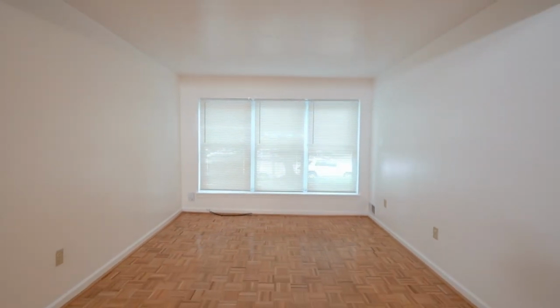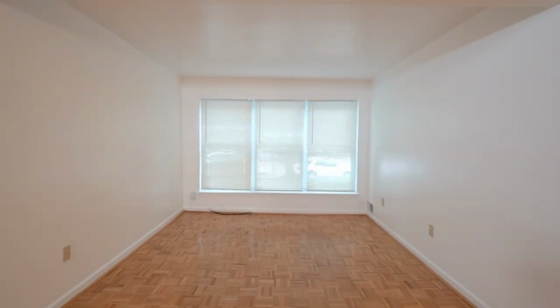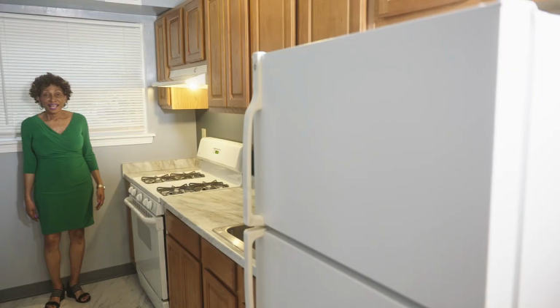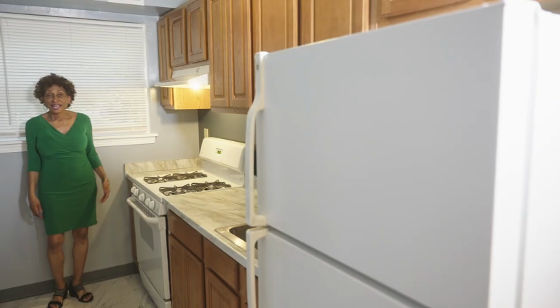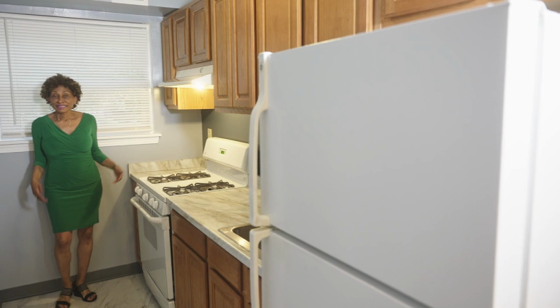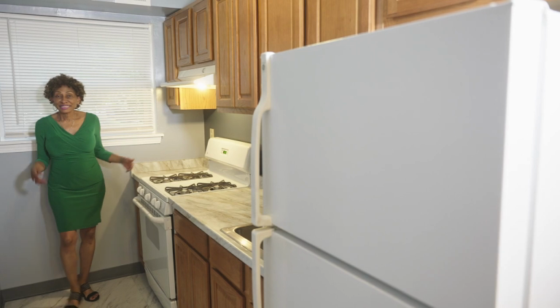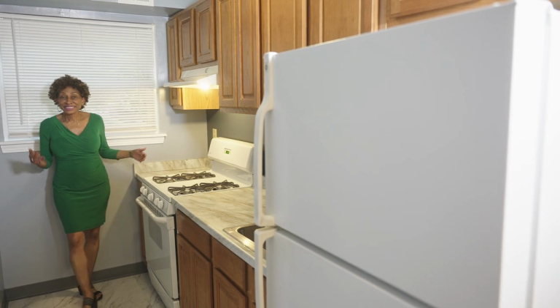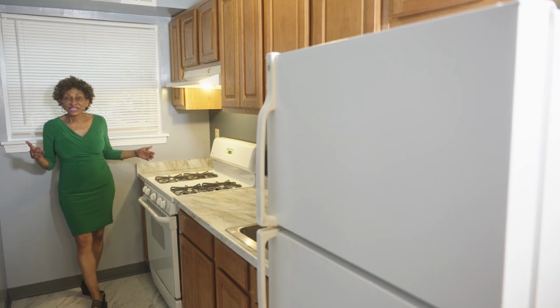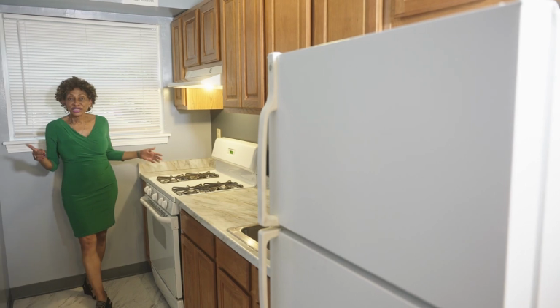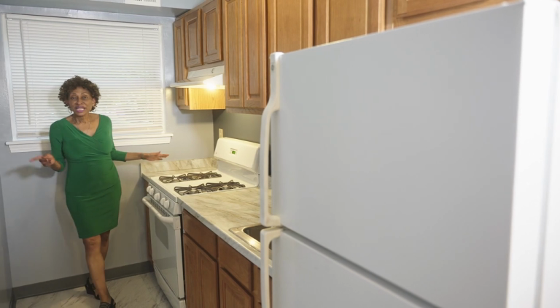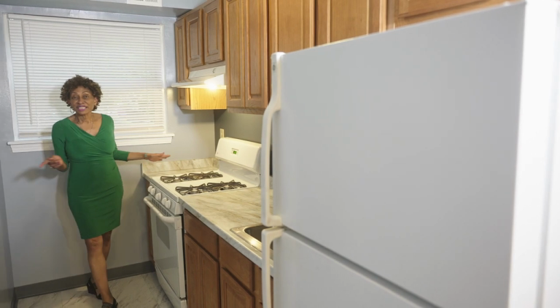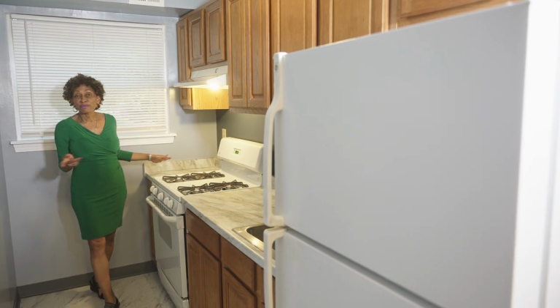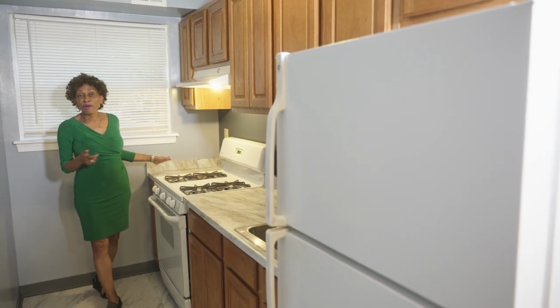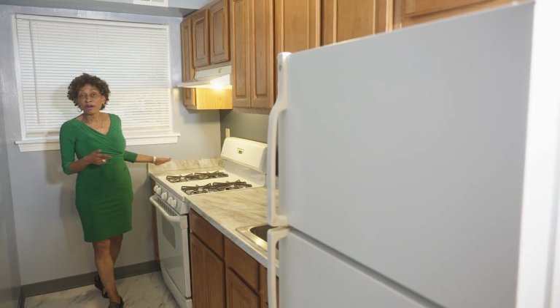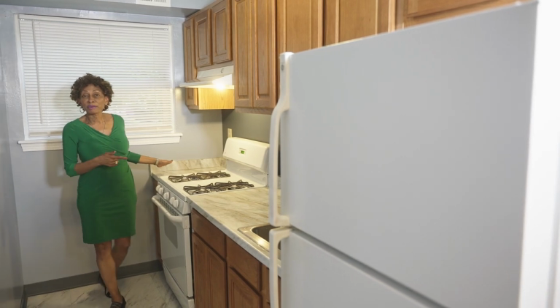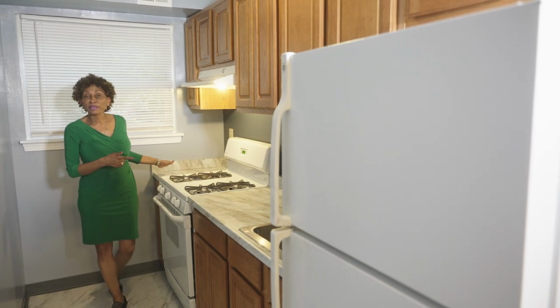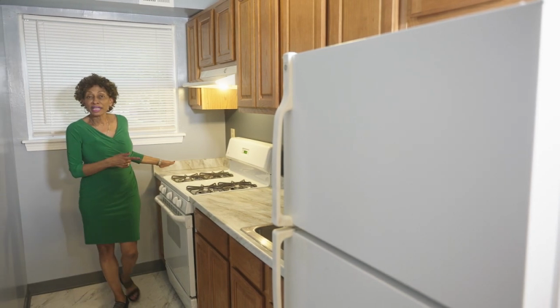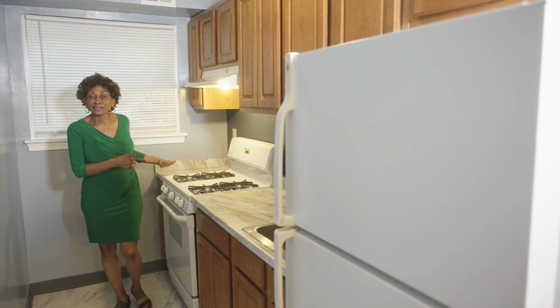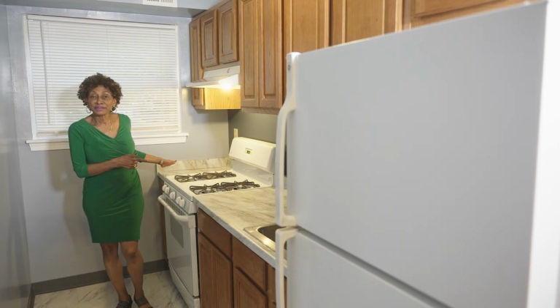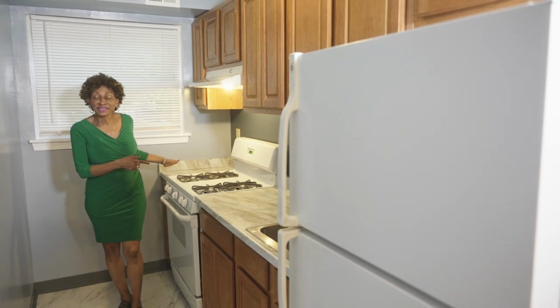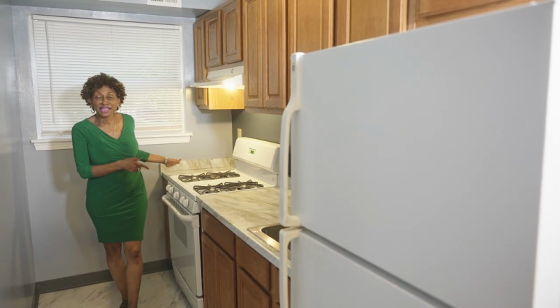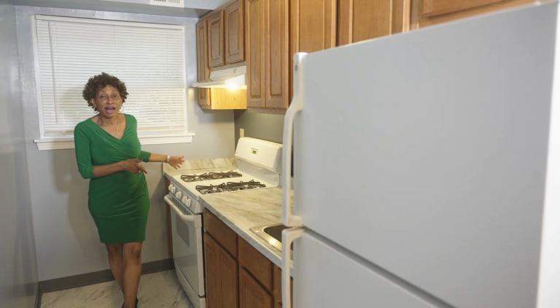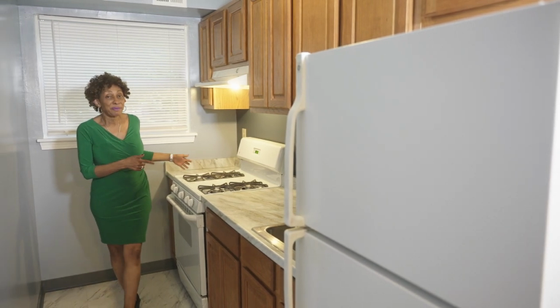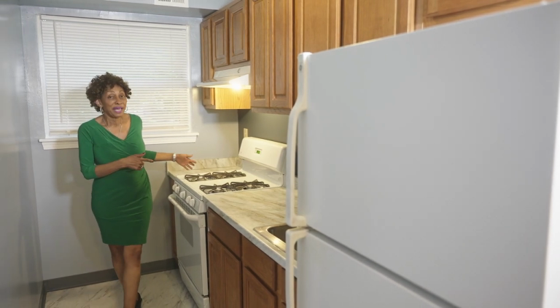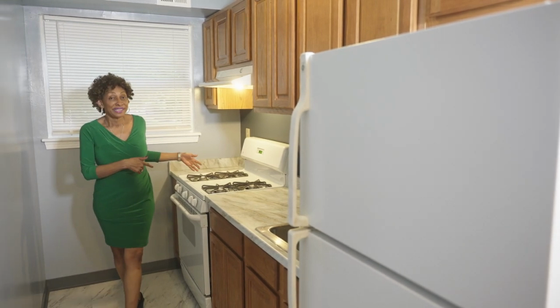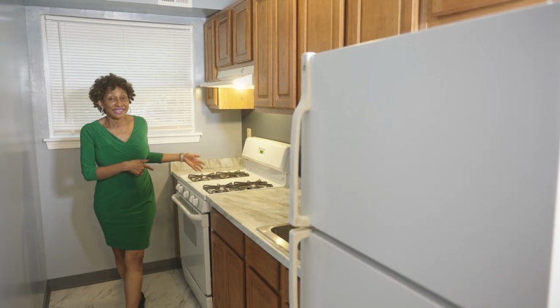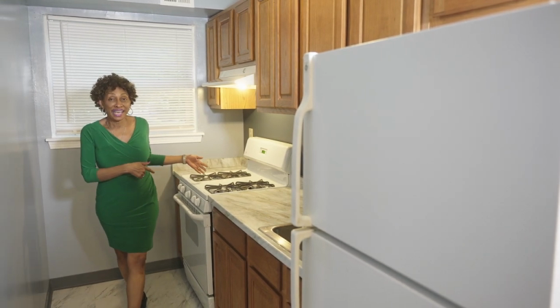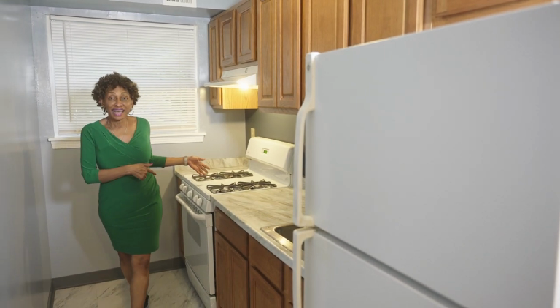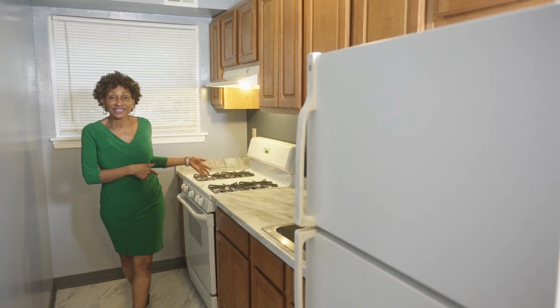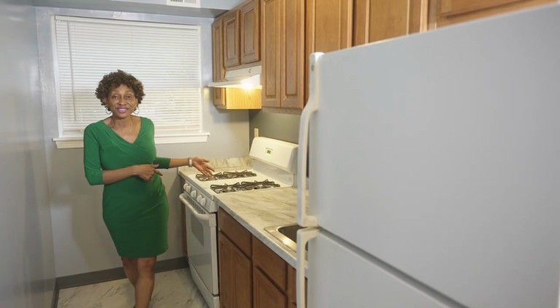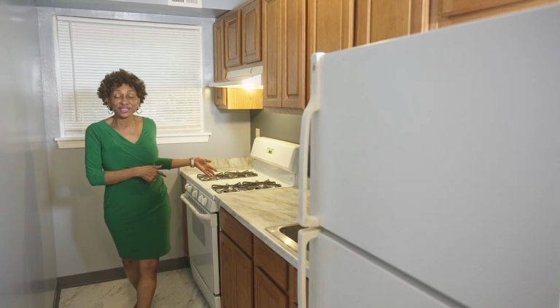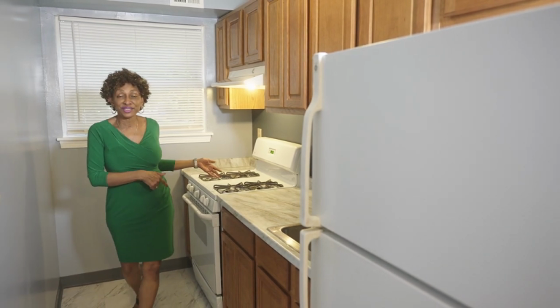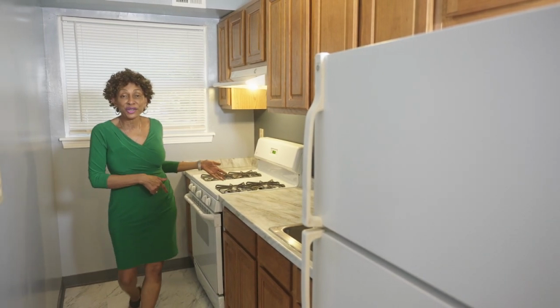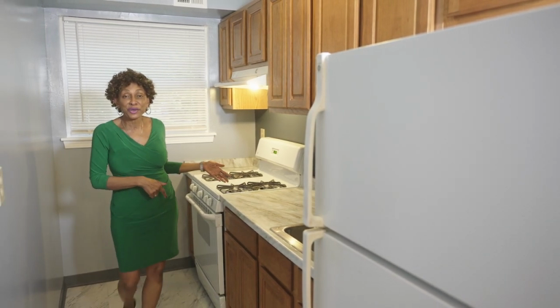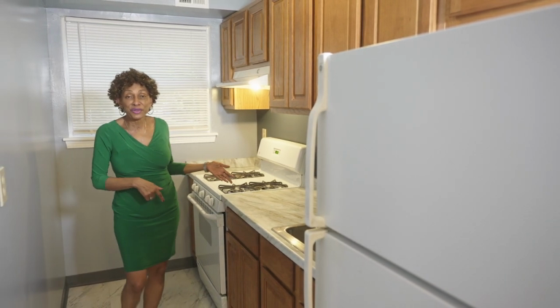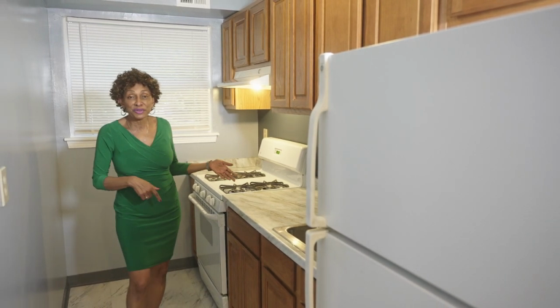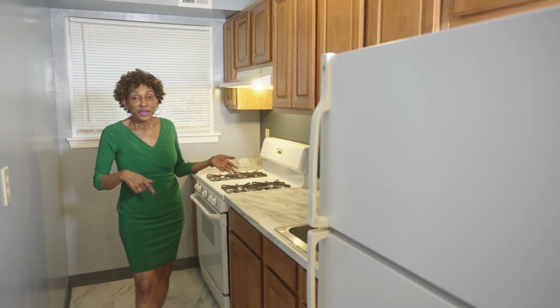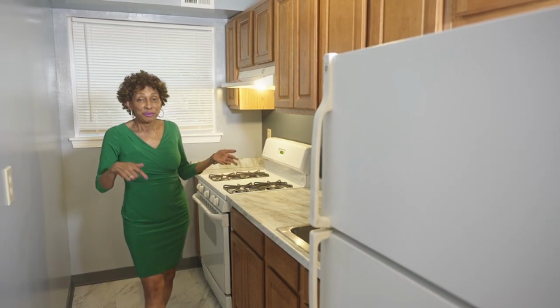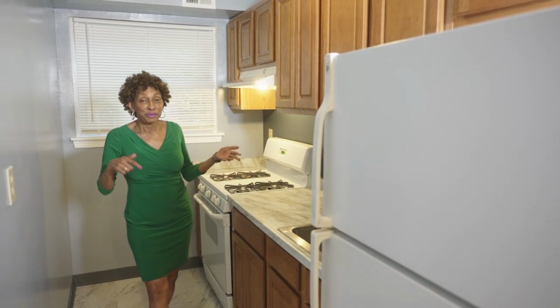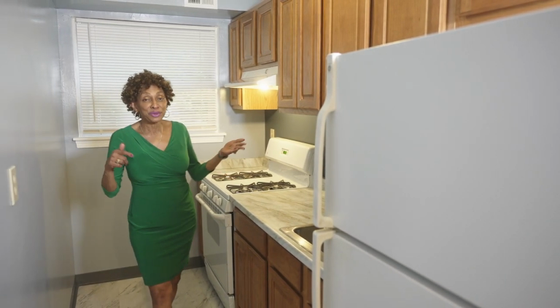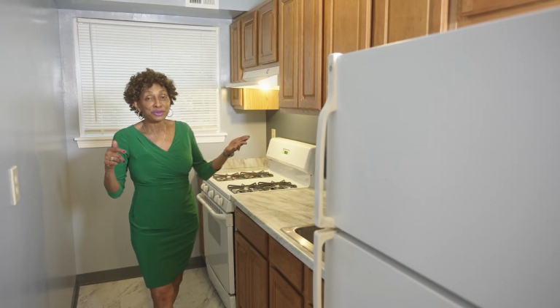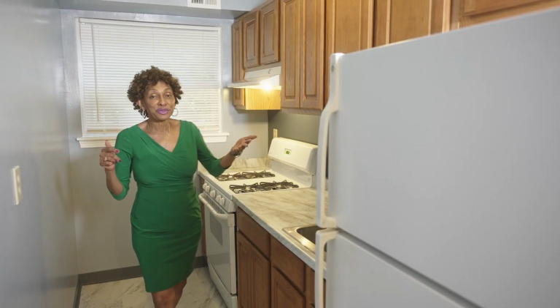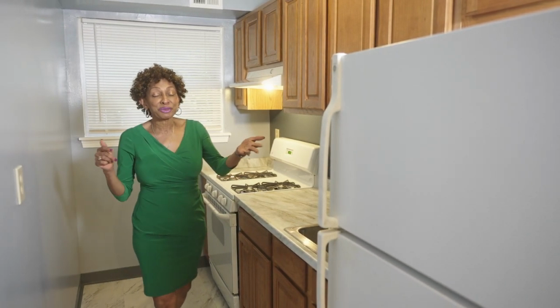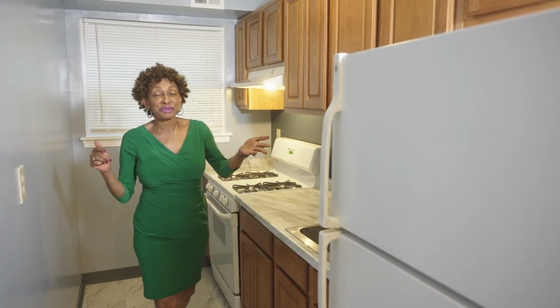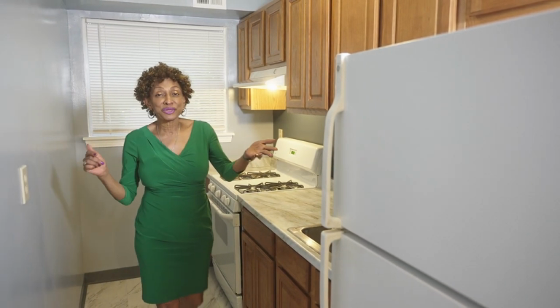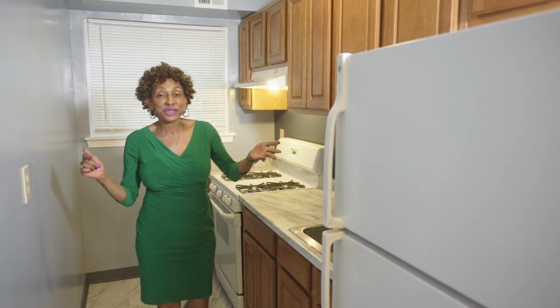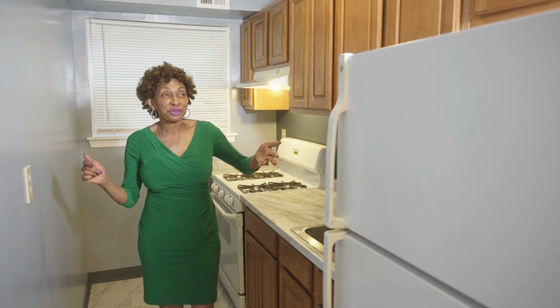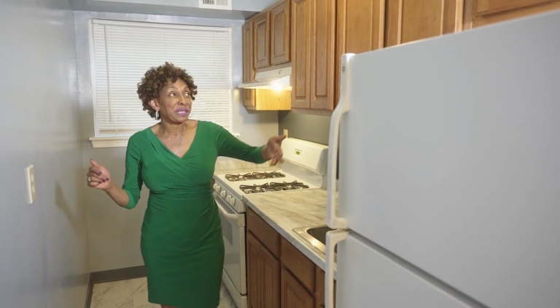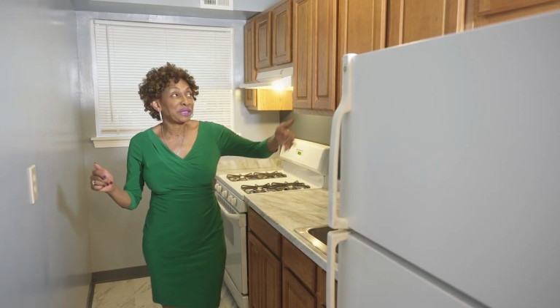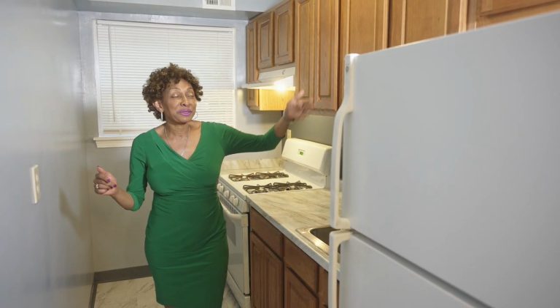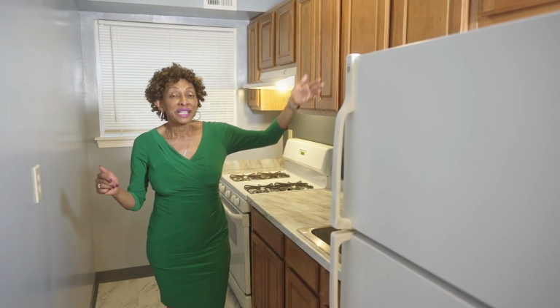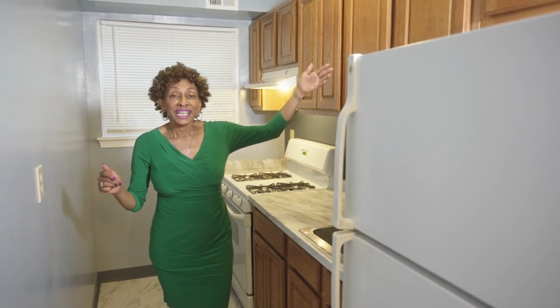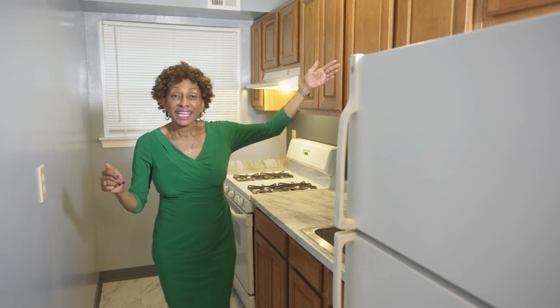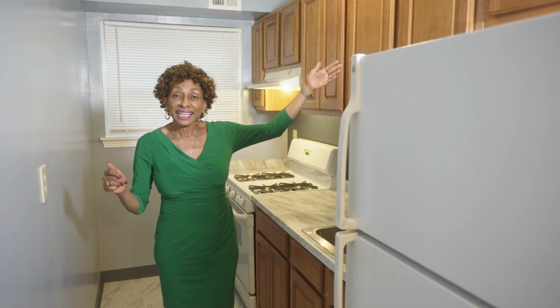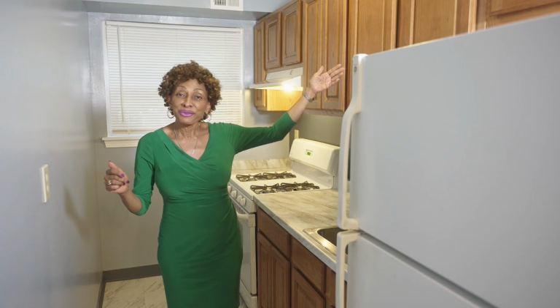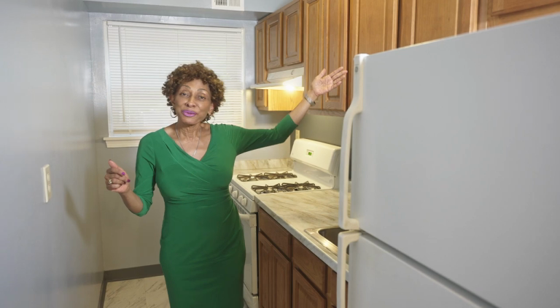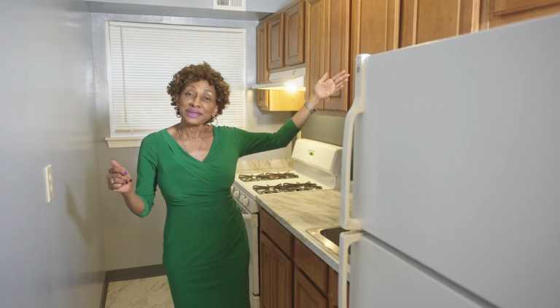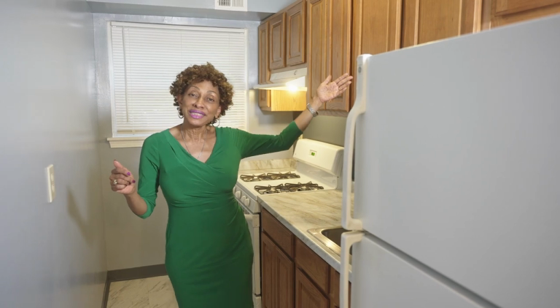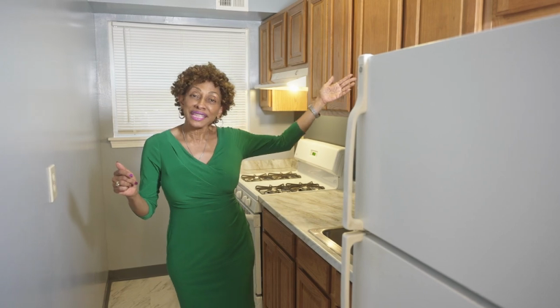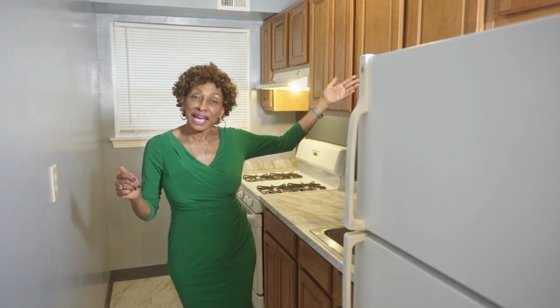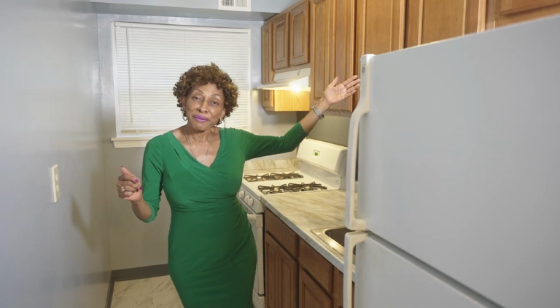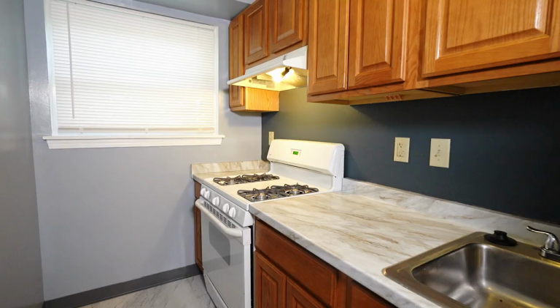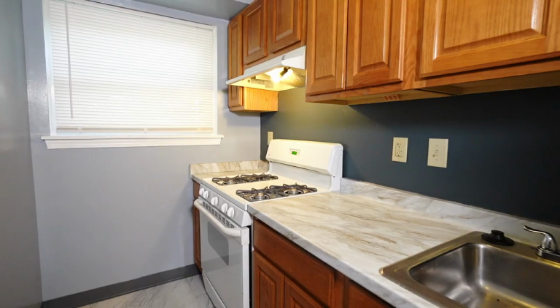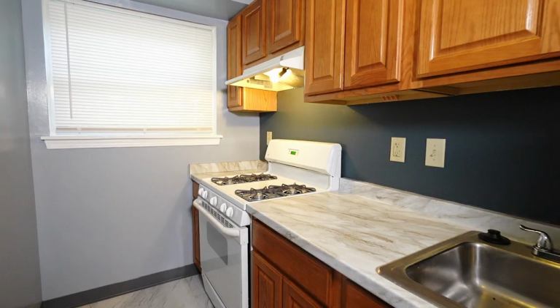This kitchen has marble countertops, gas stoves, a beautiful refrigerator, and wooden cabinets.